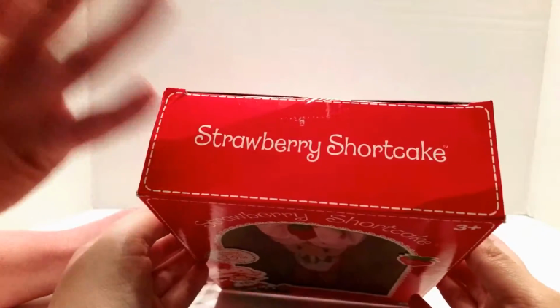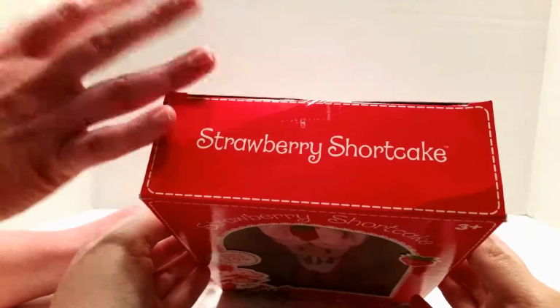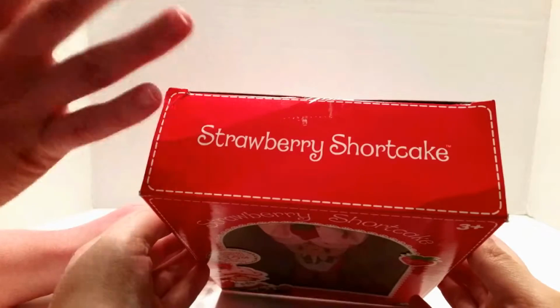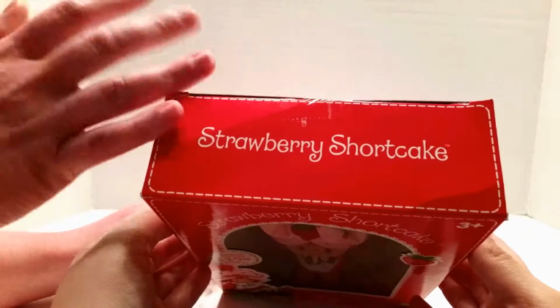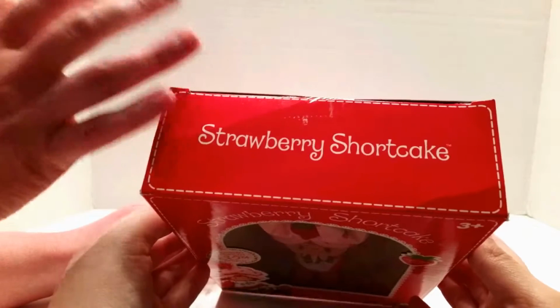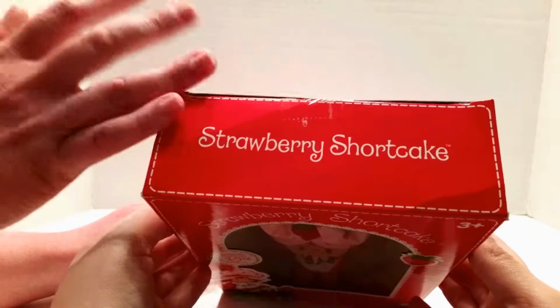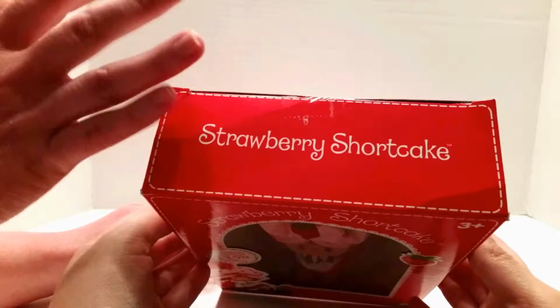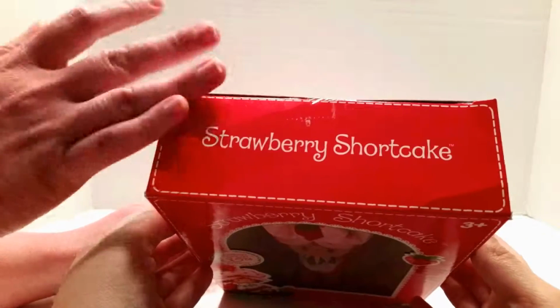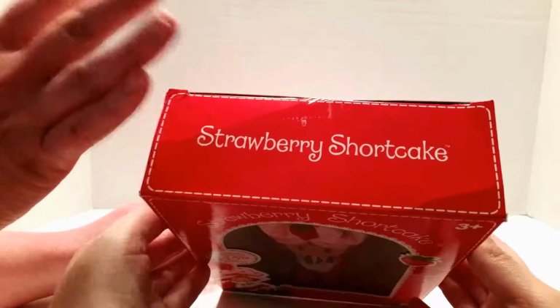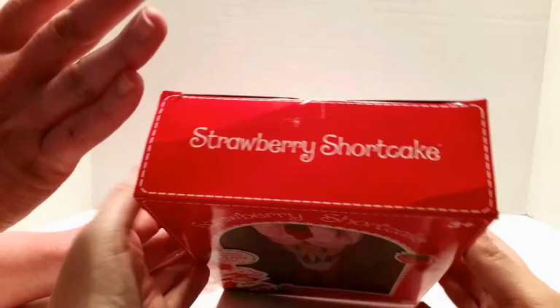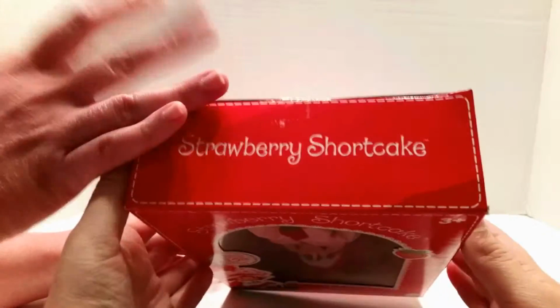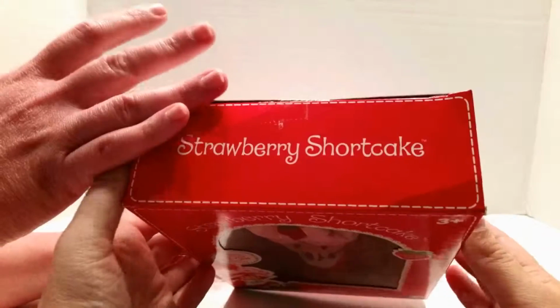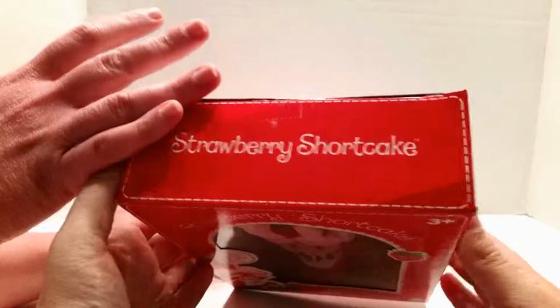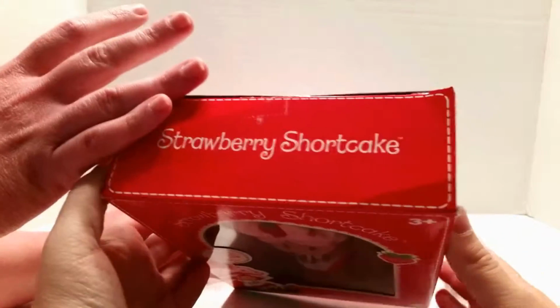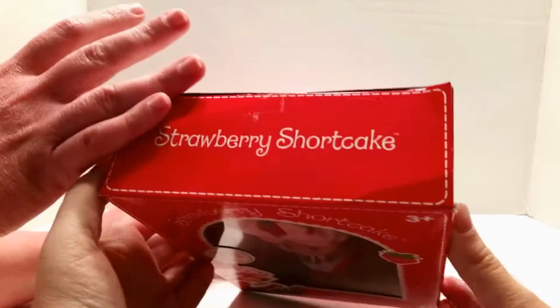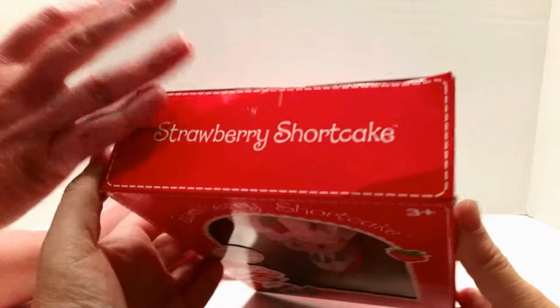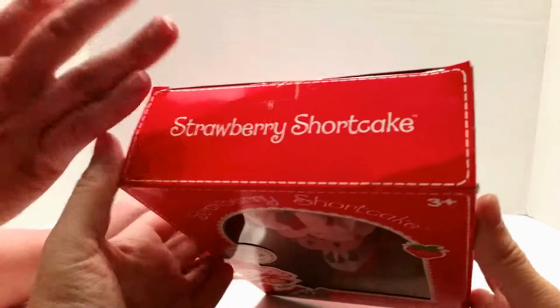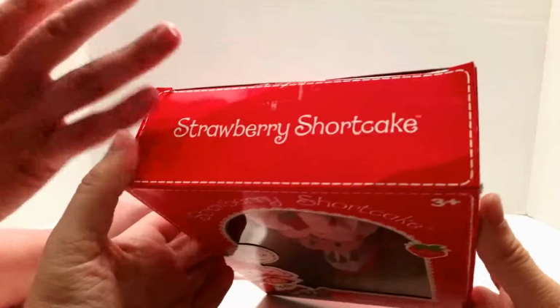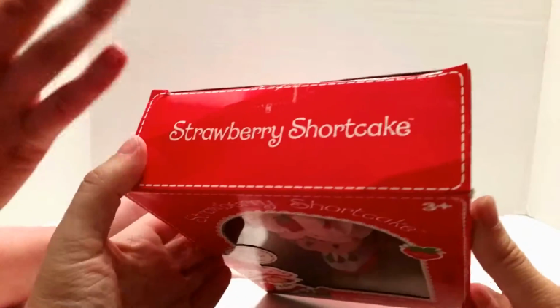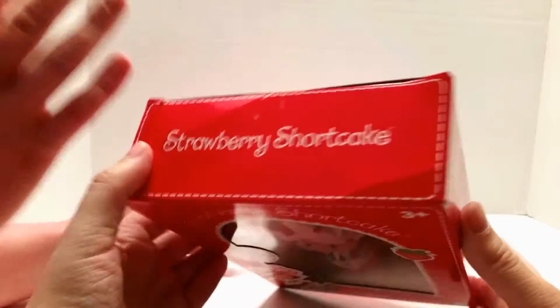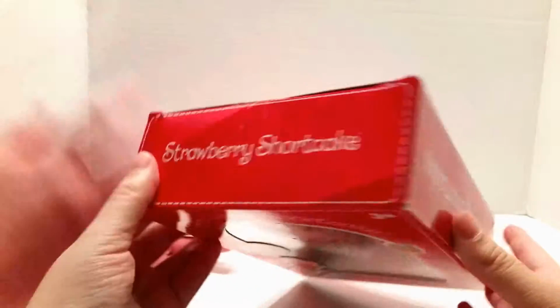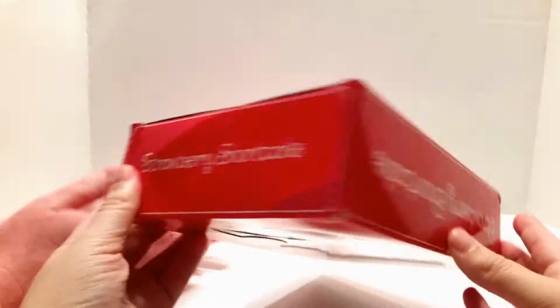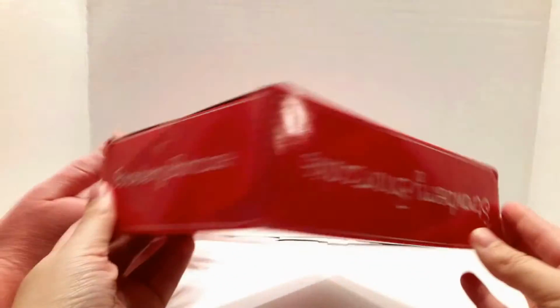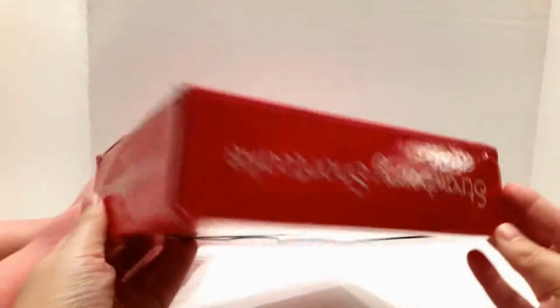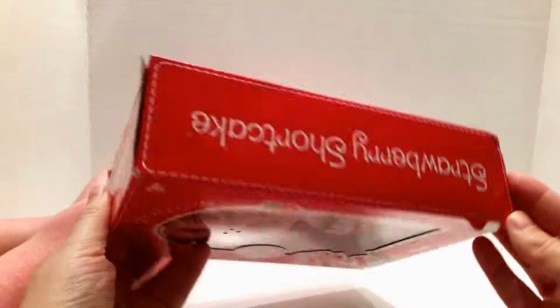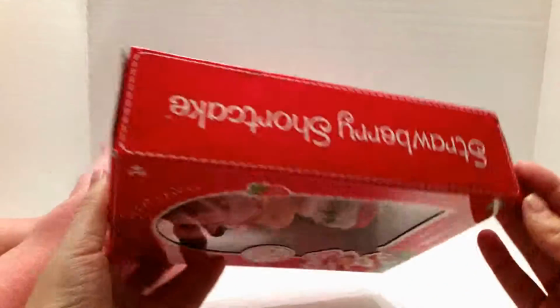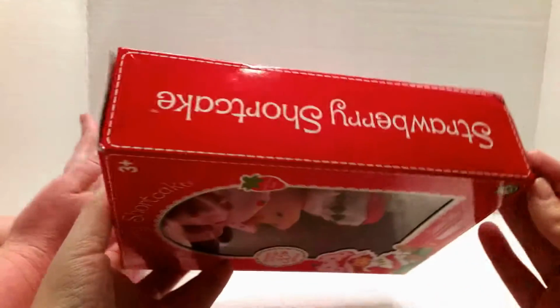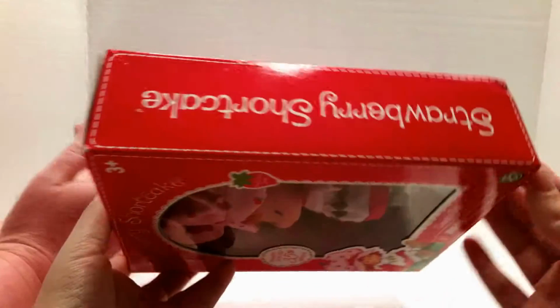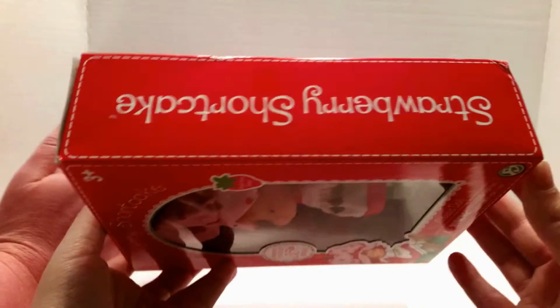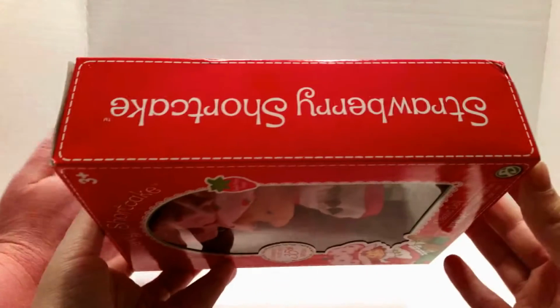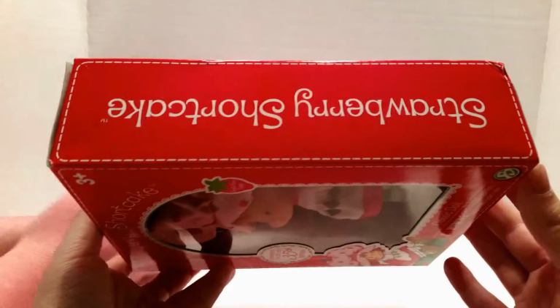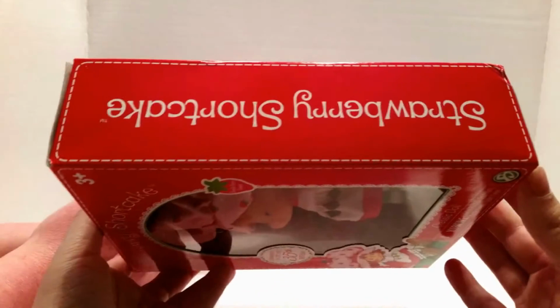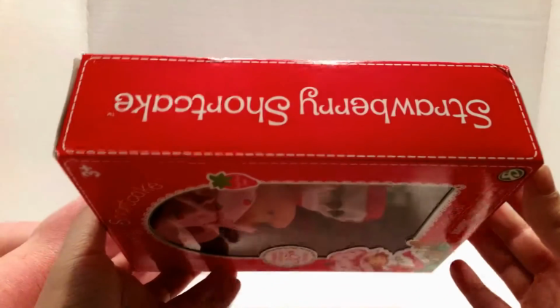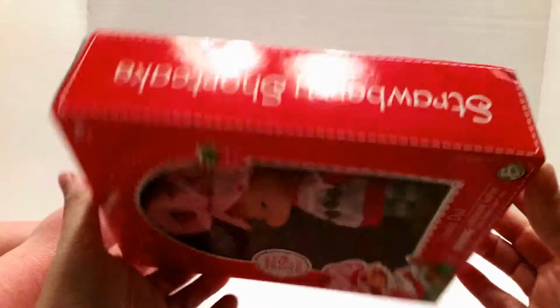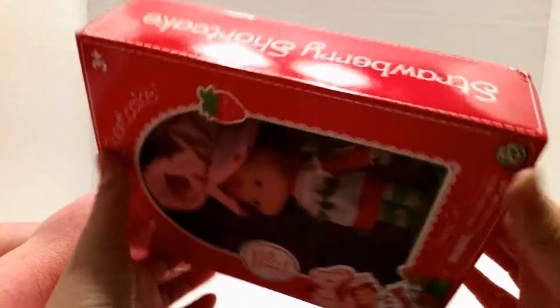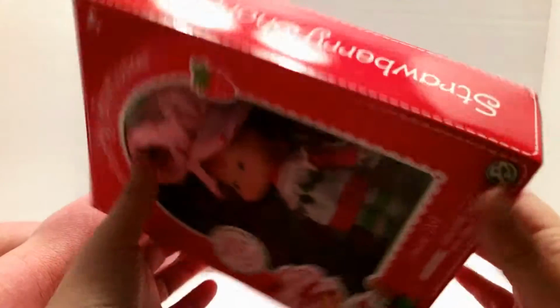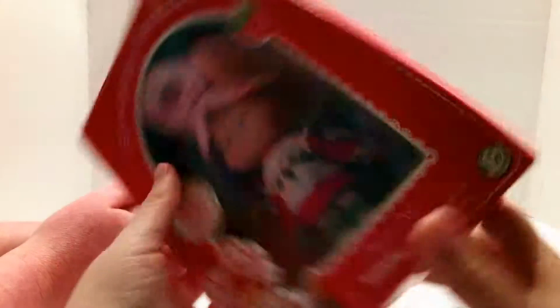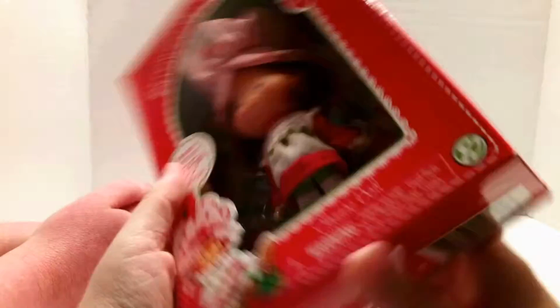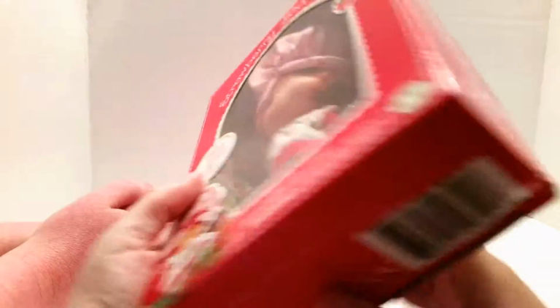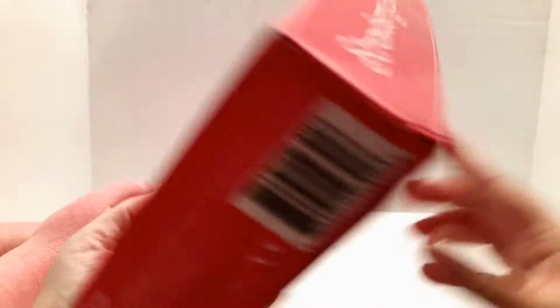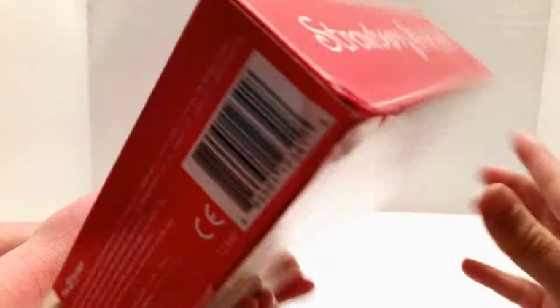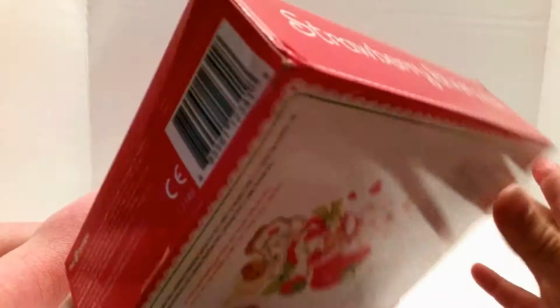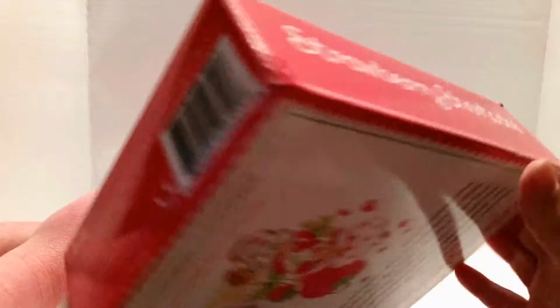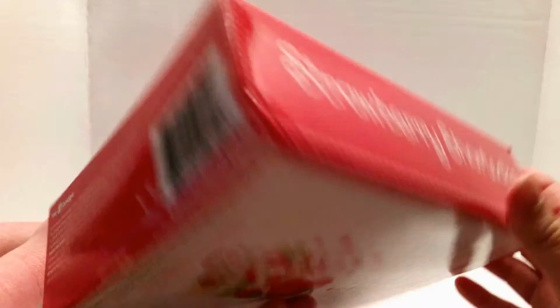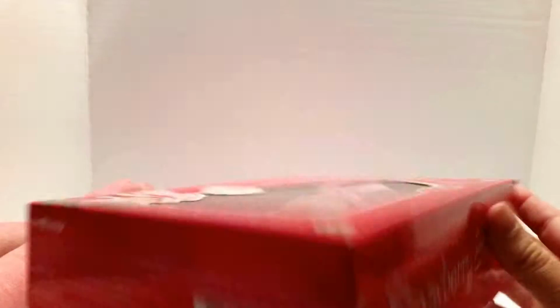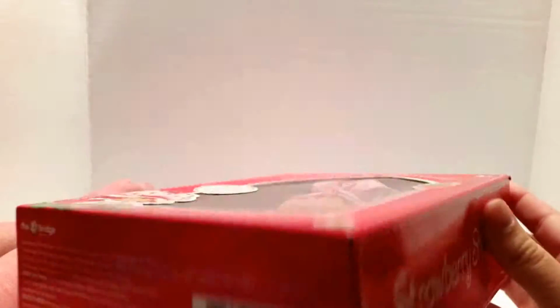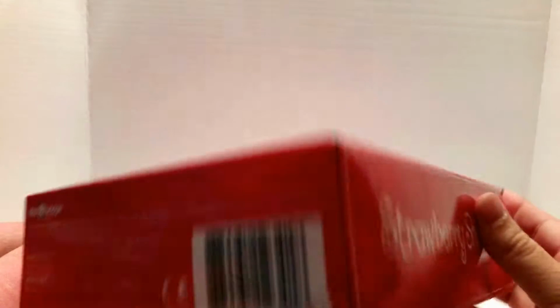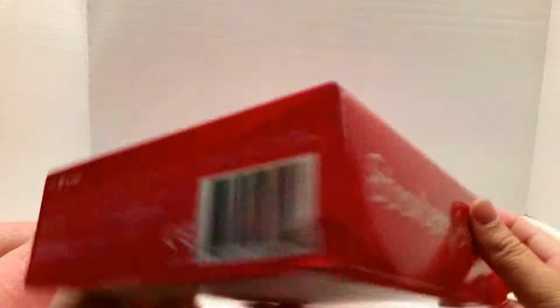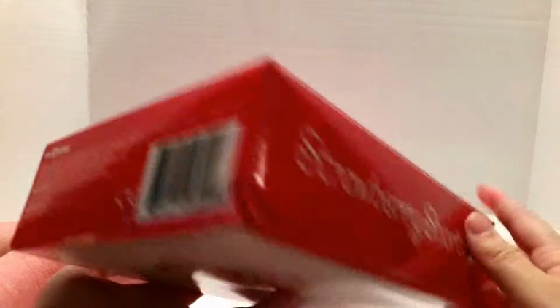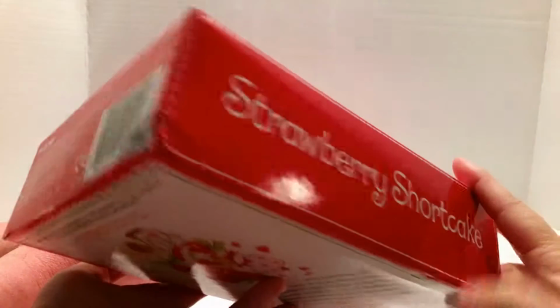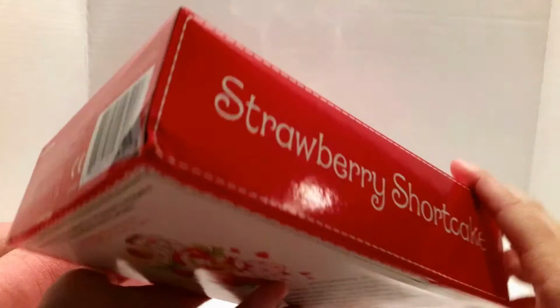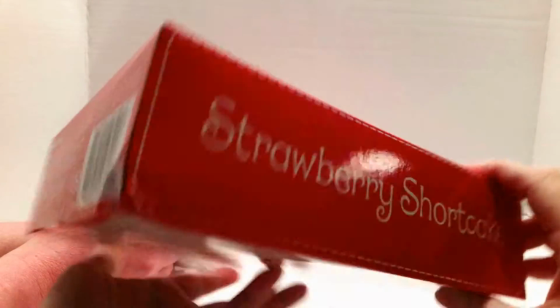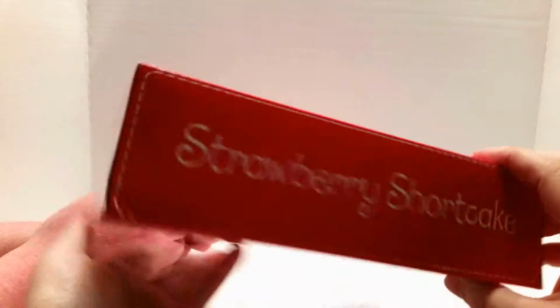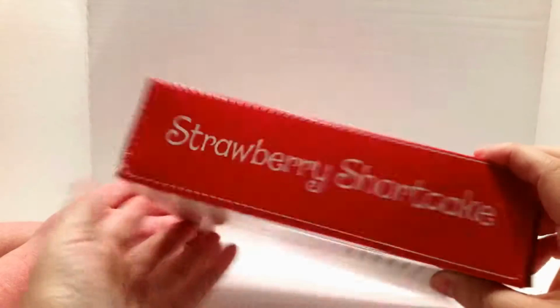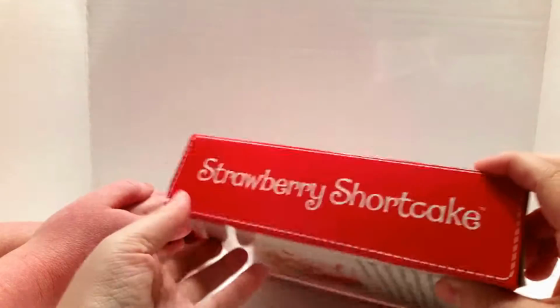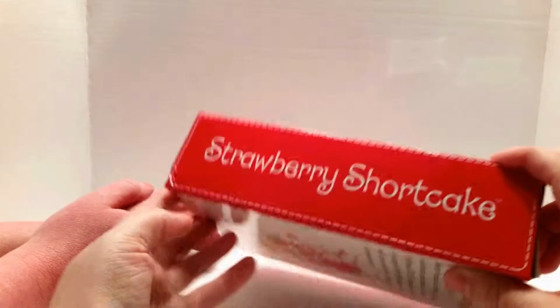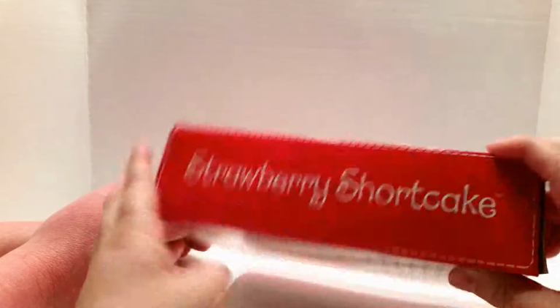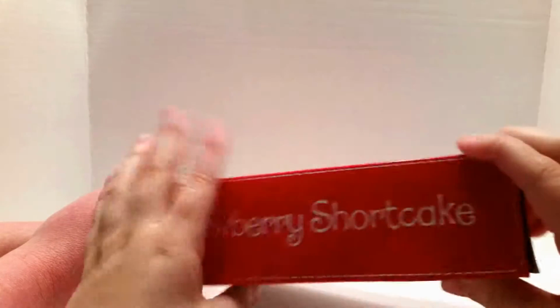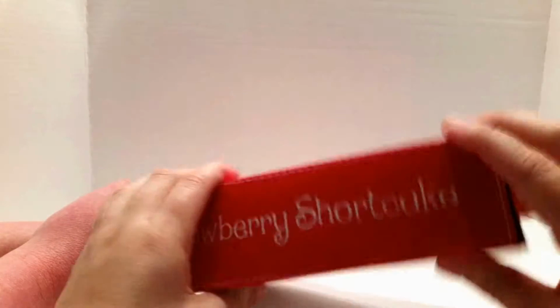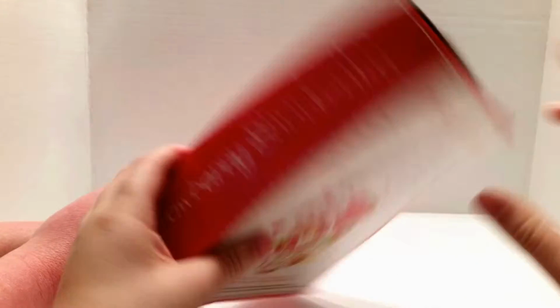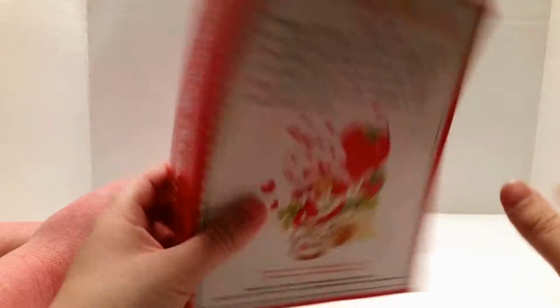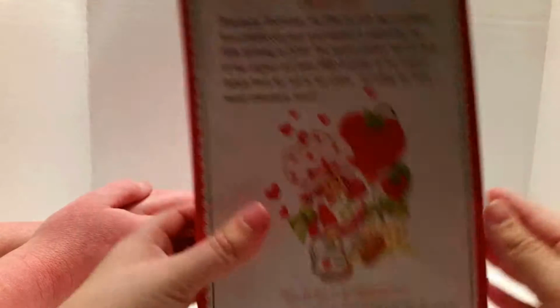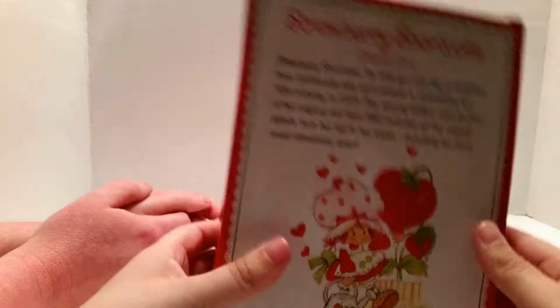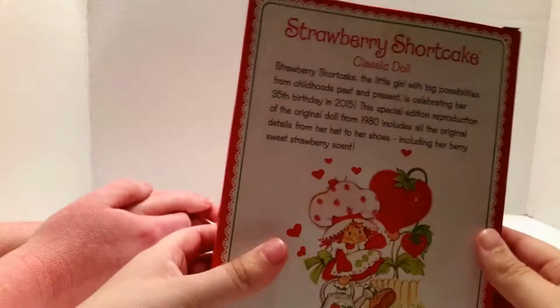This box is kind of beat up — it was the only one left at Target, and it was actually only $9.99. And this is really like vintage packaging. I love it.